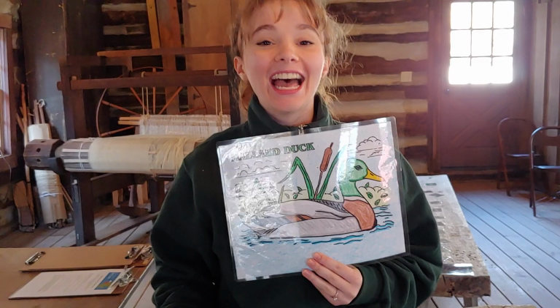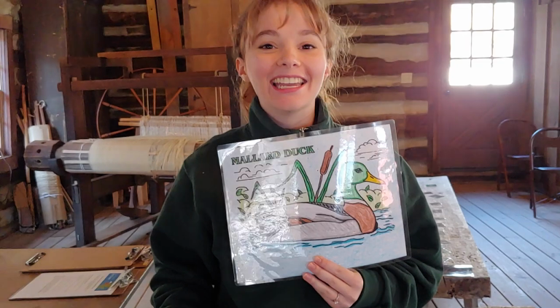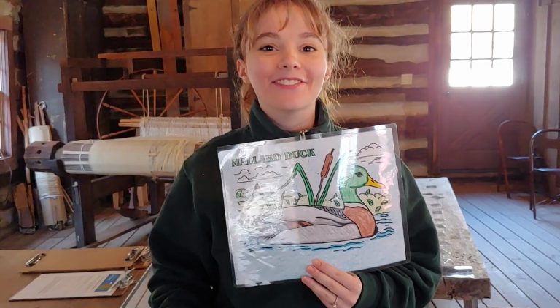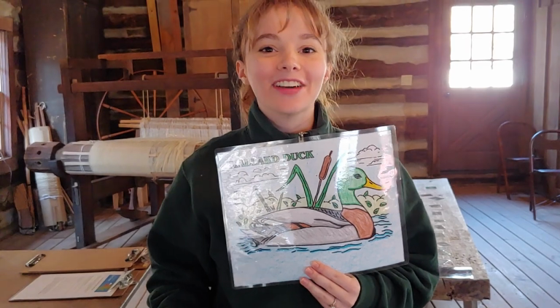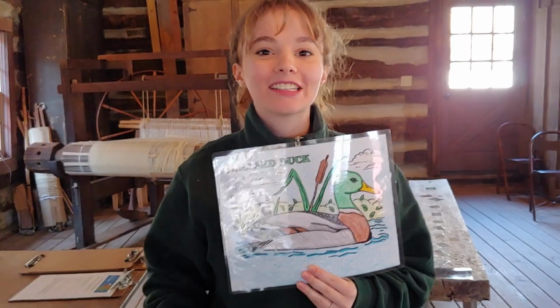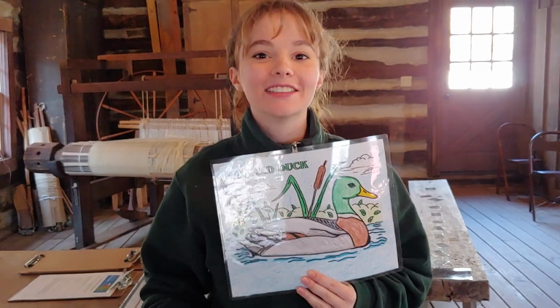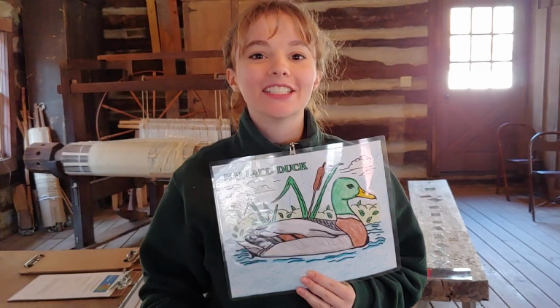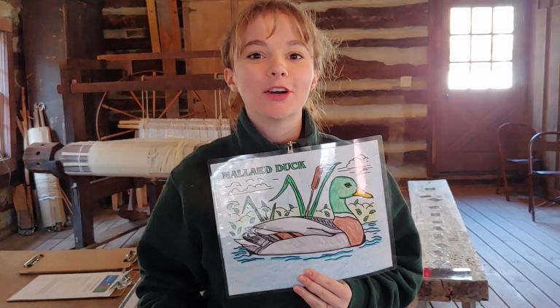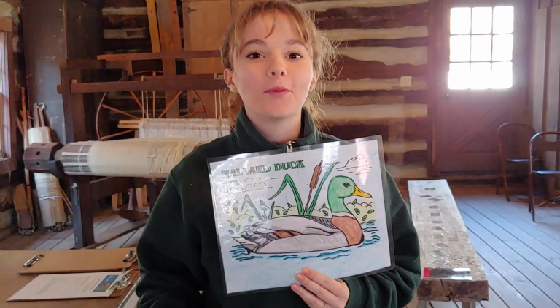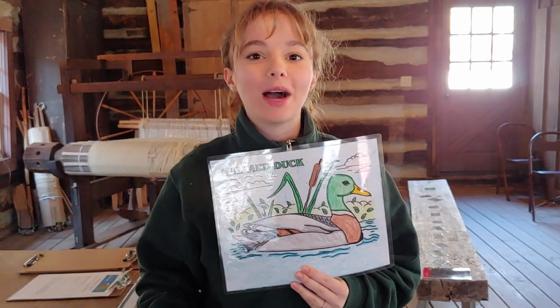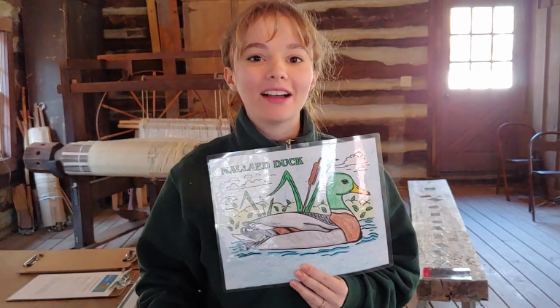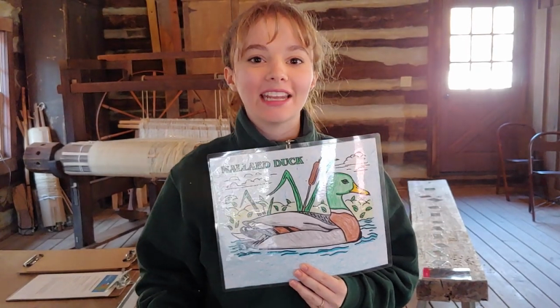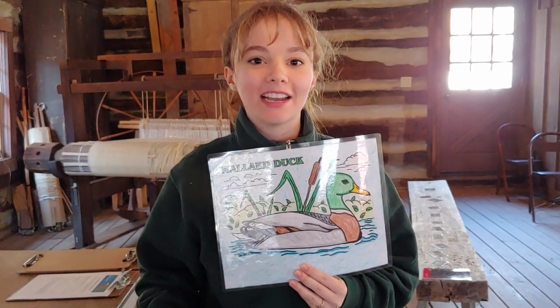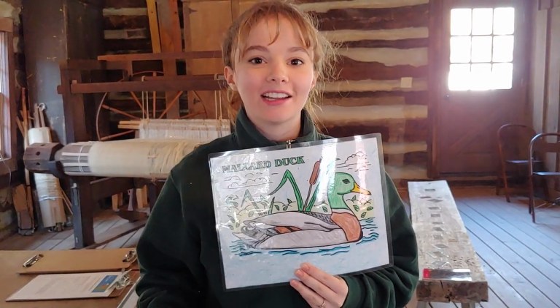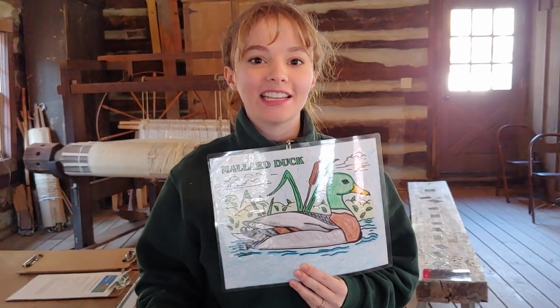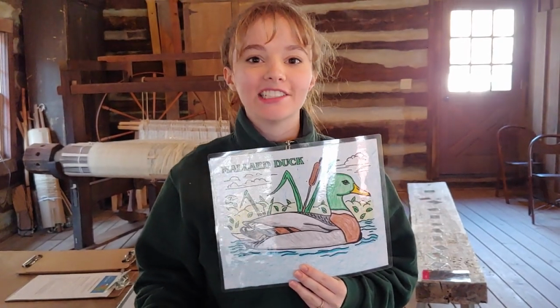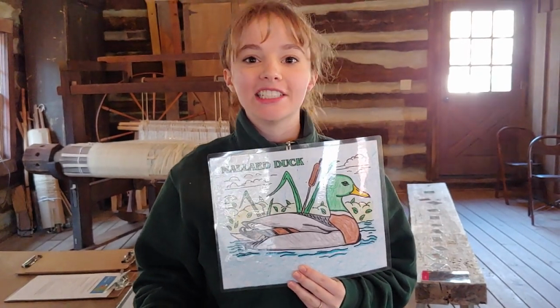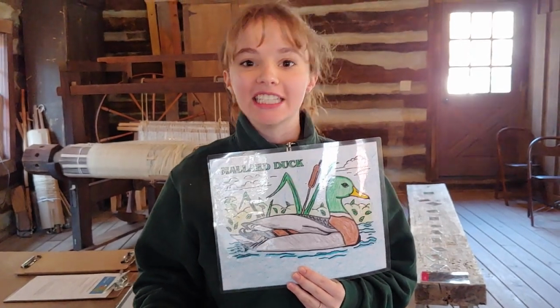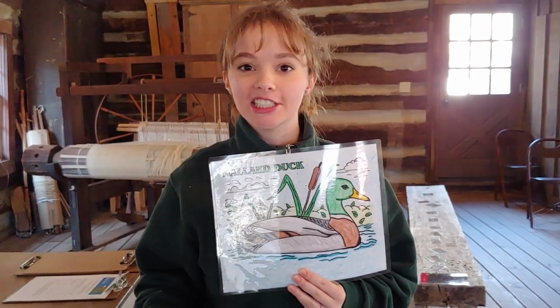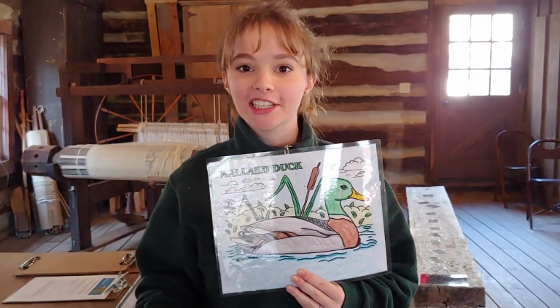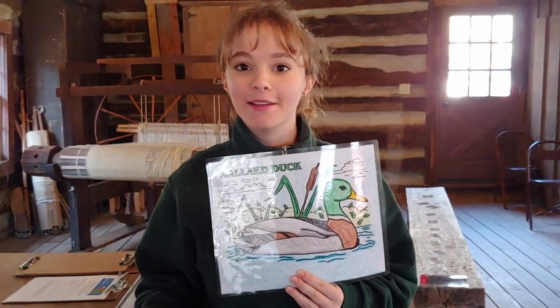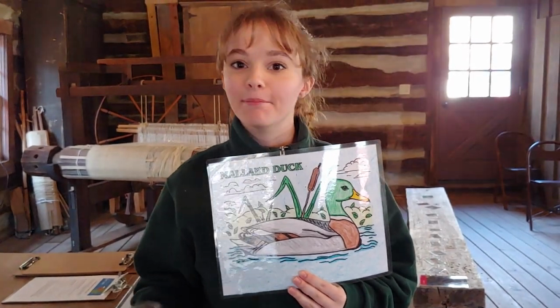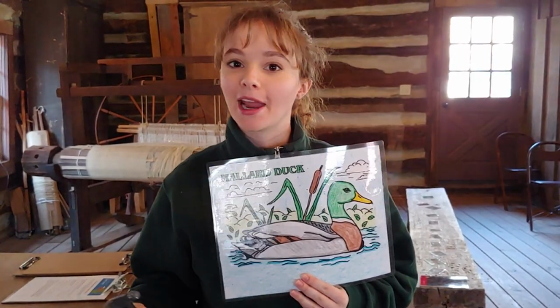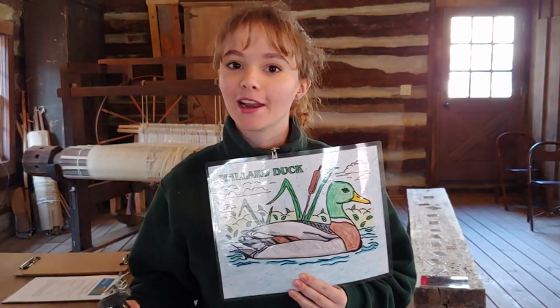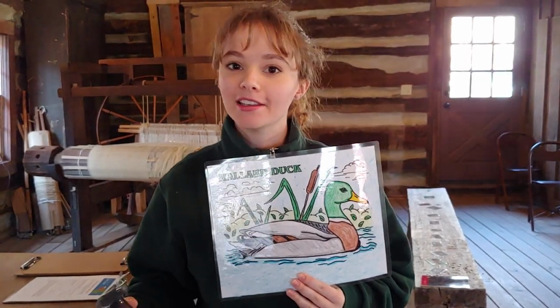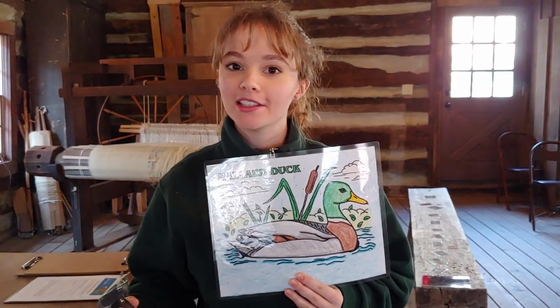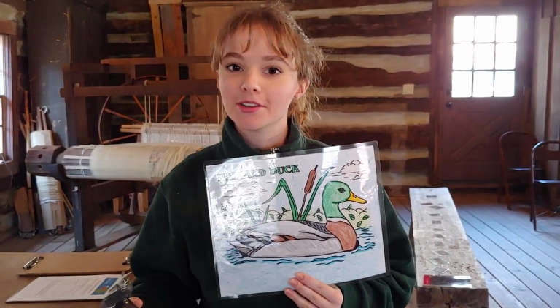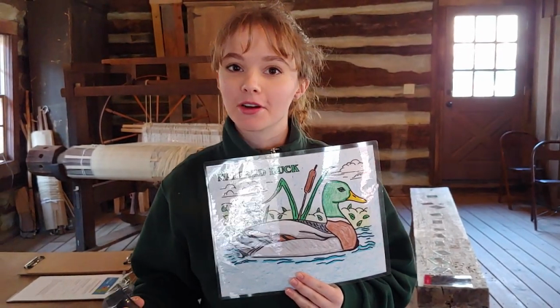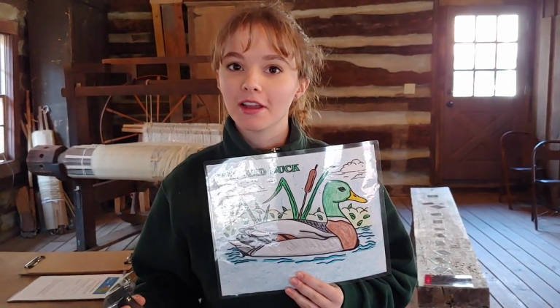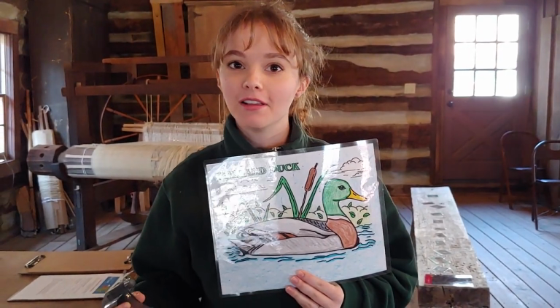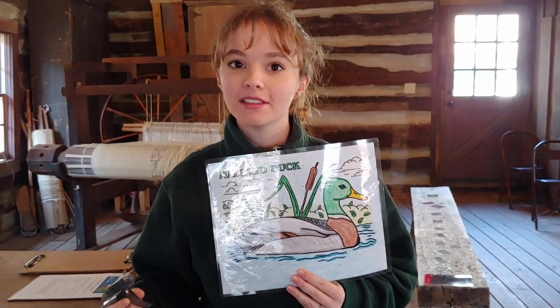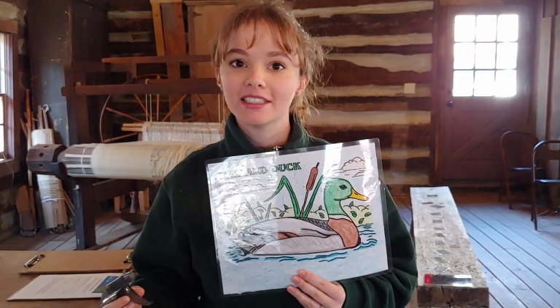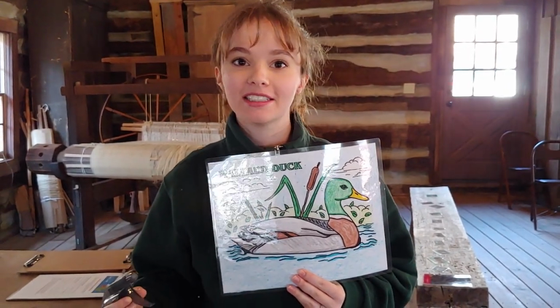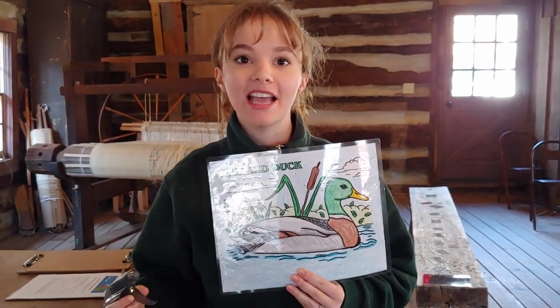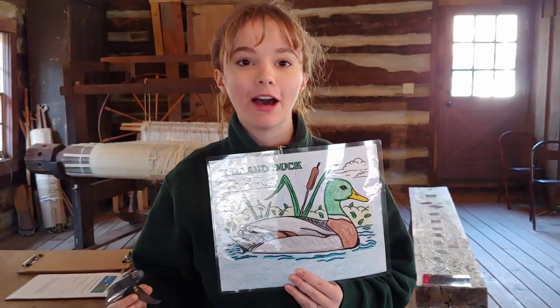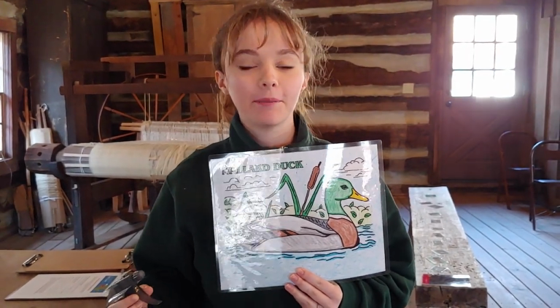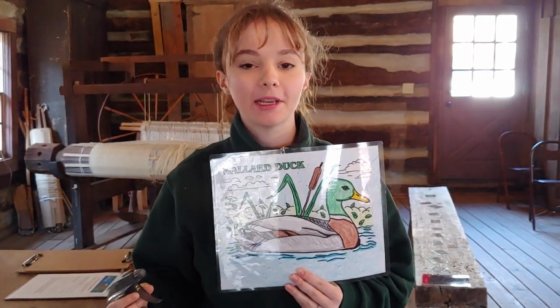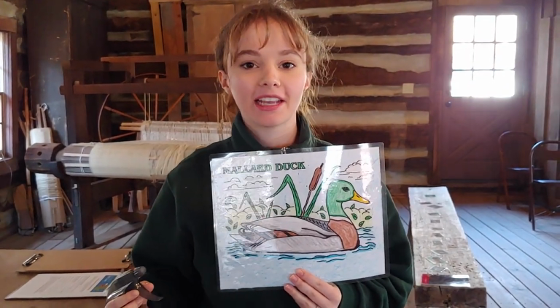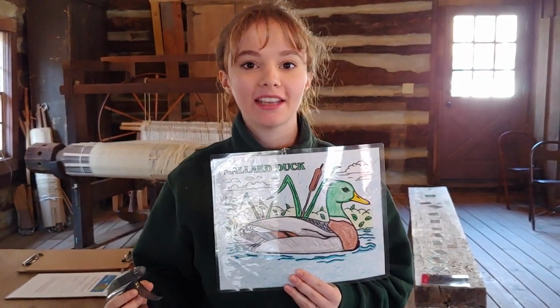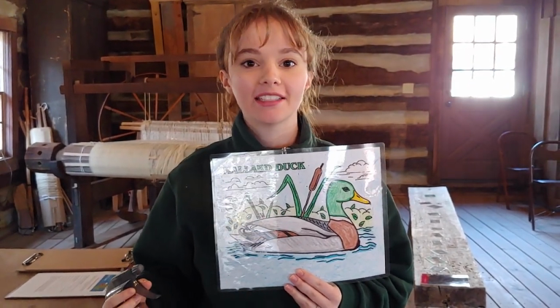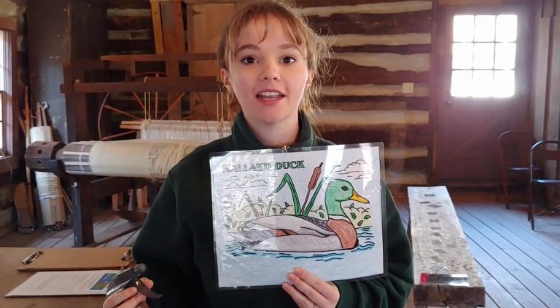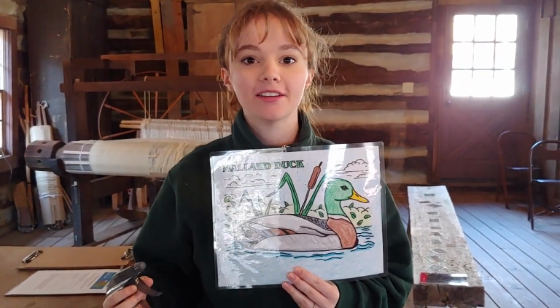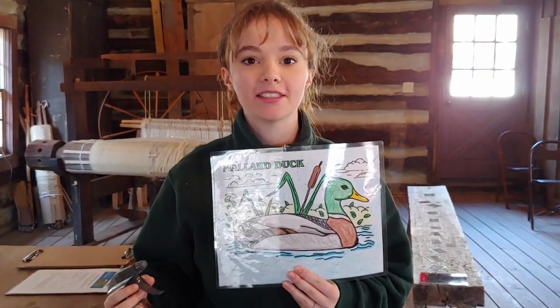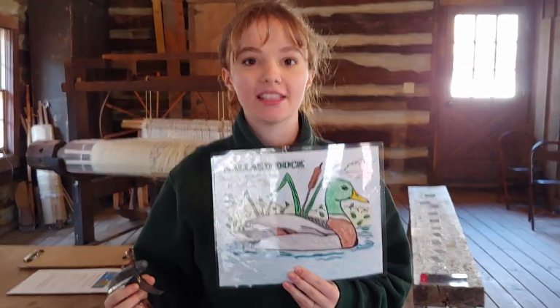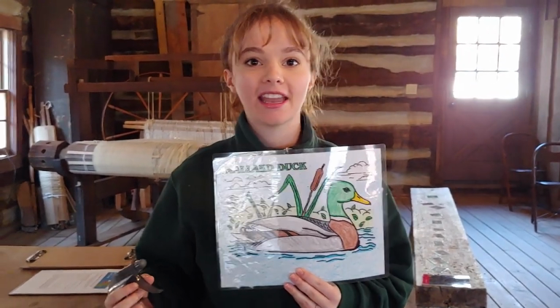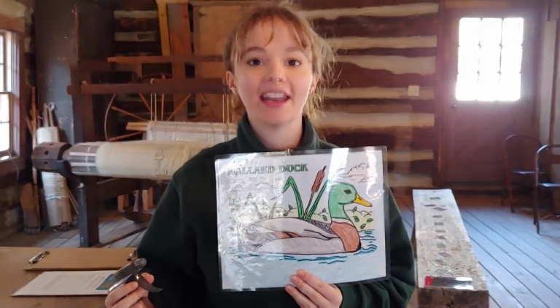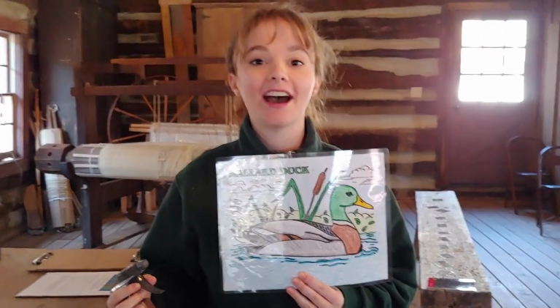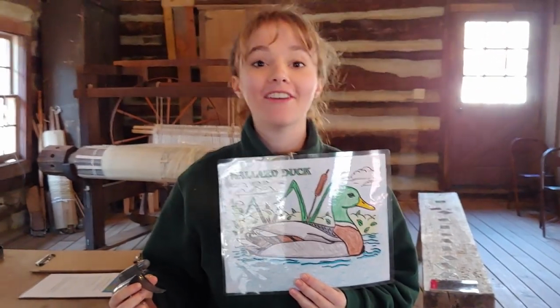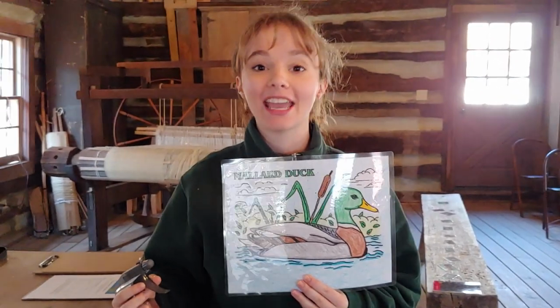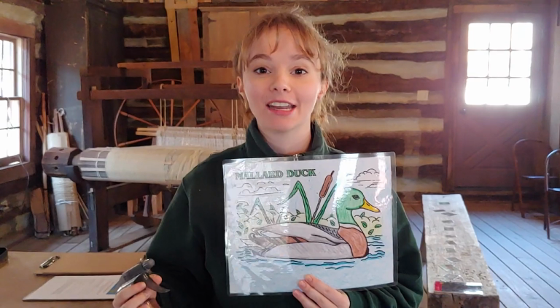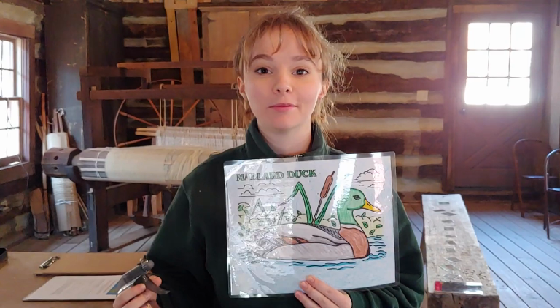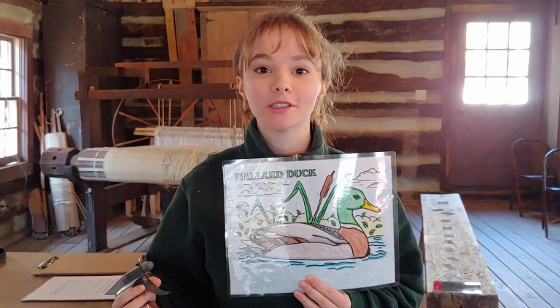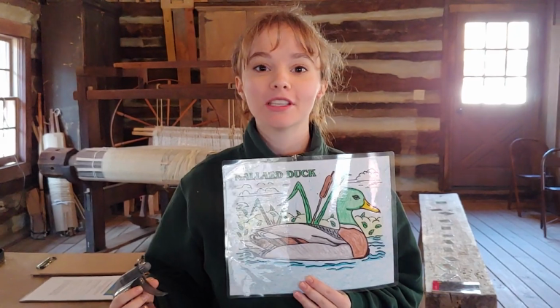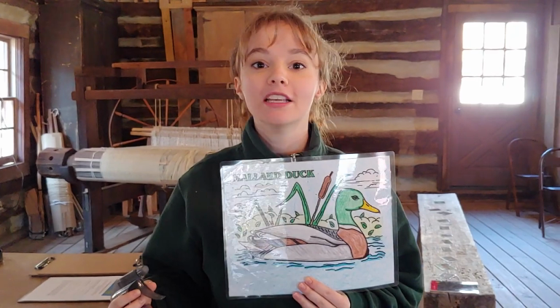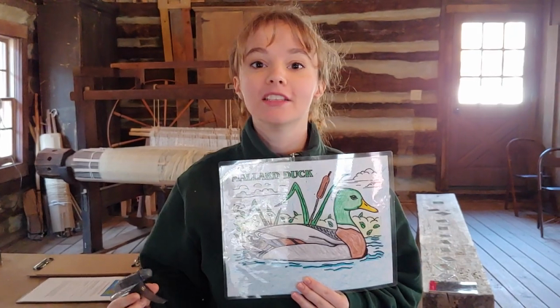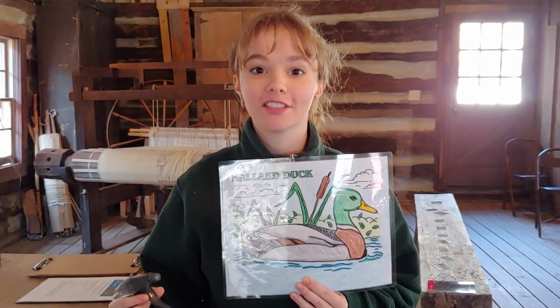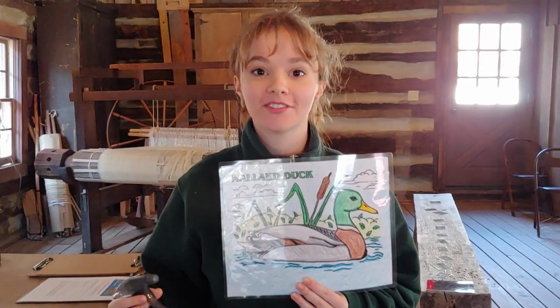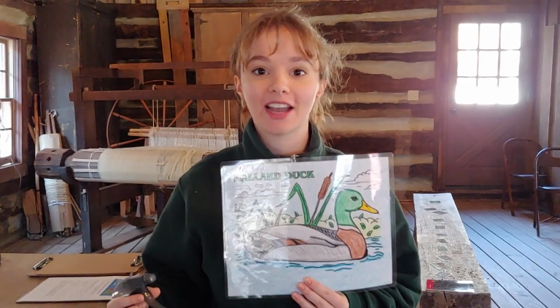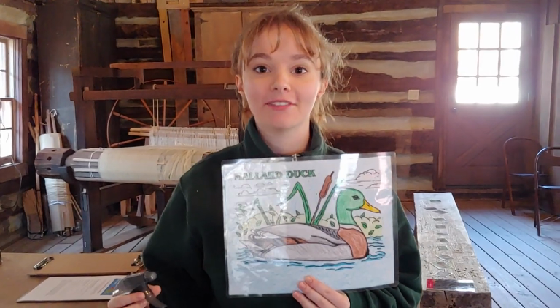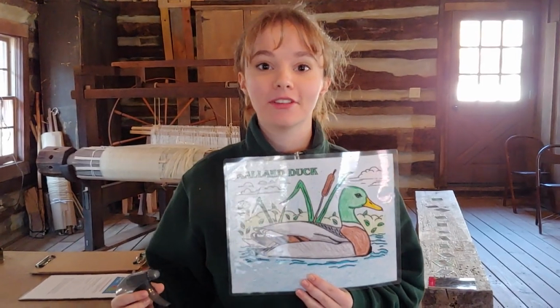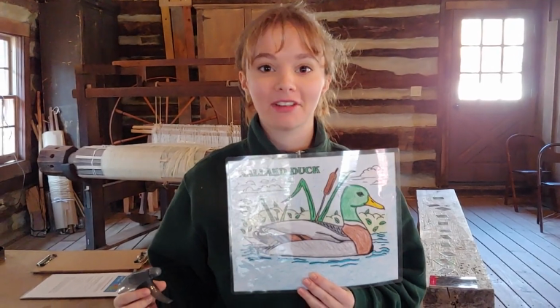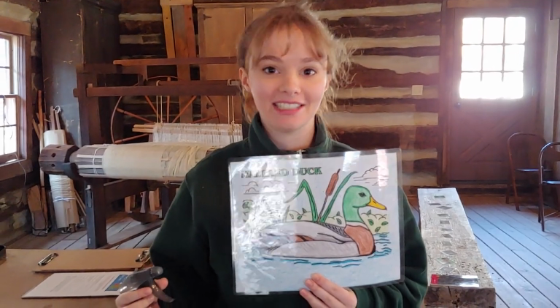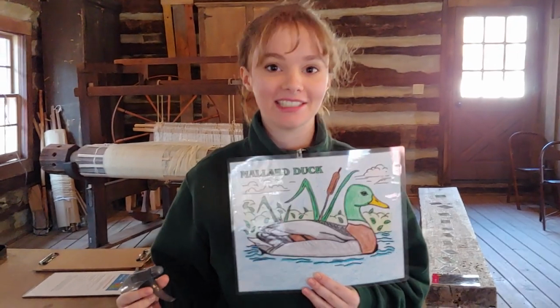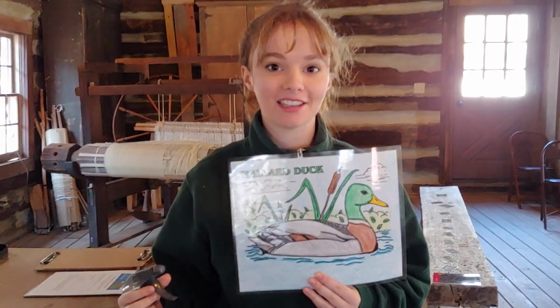Hi, and welcome to a Wild Heritage teacher and parent tutorial to help your kids understand how animals survive the winter.